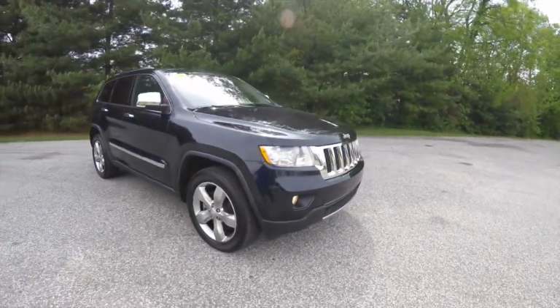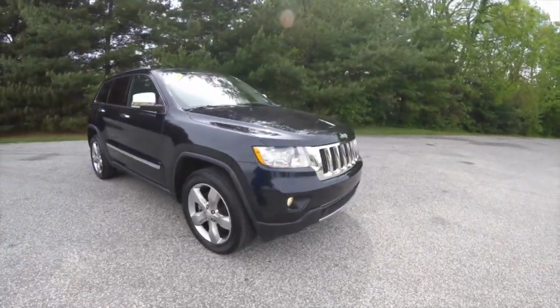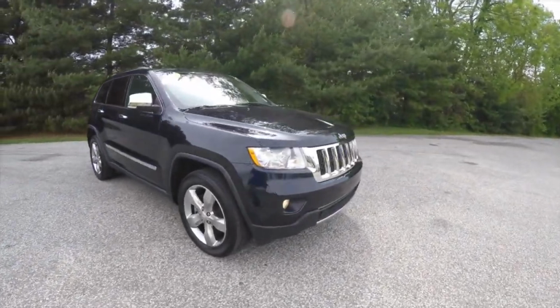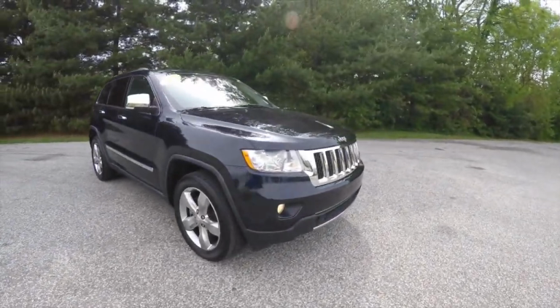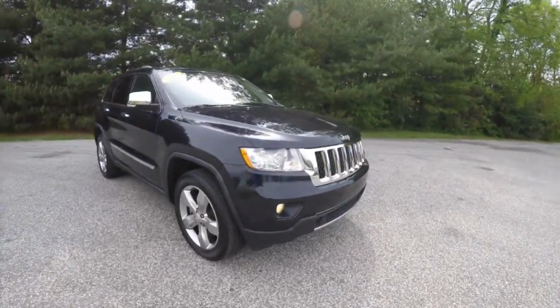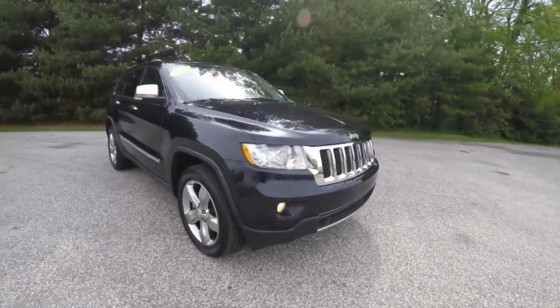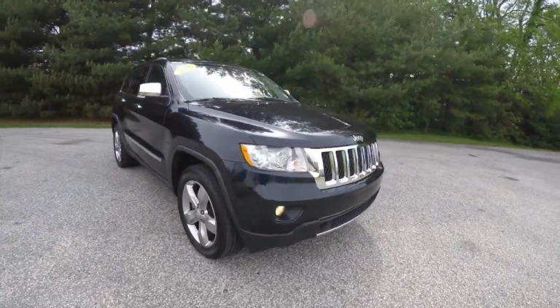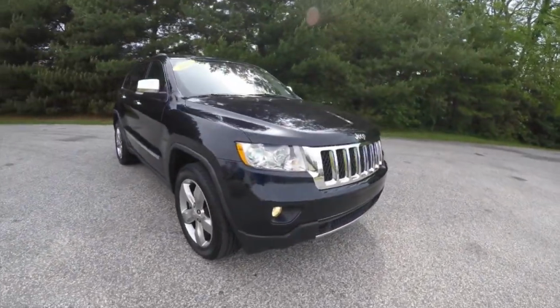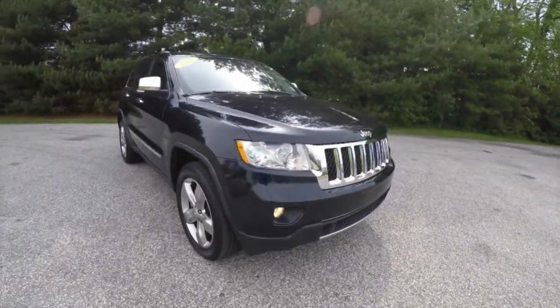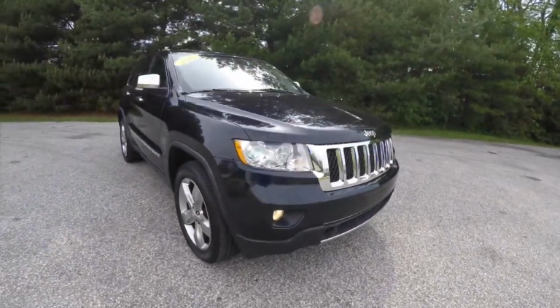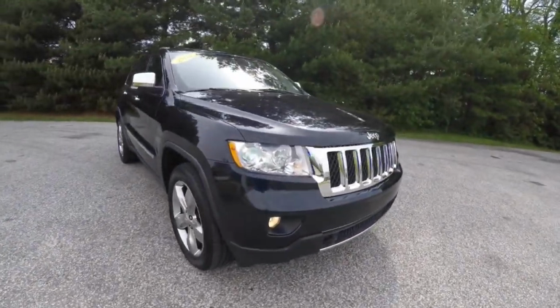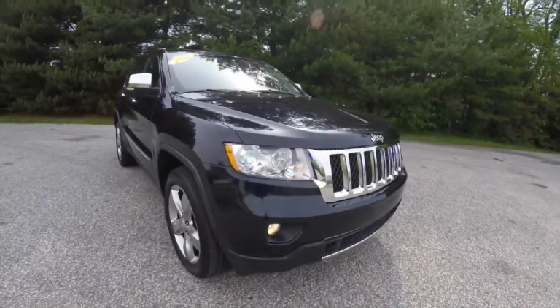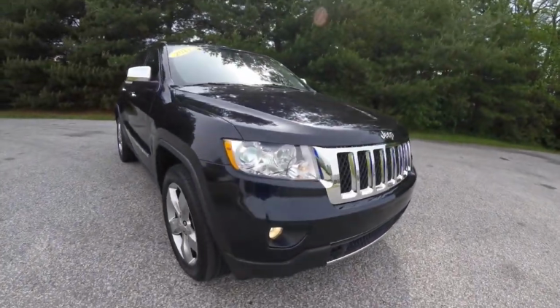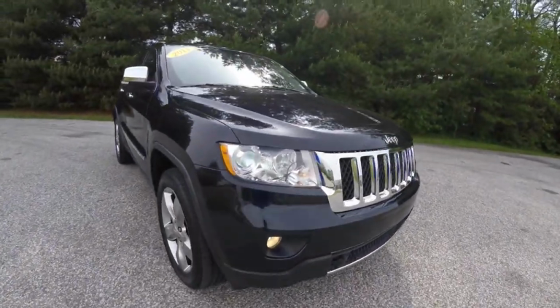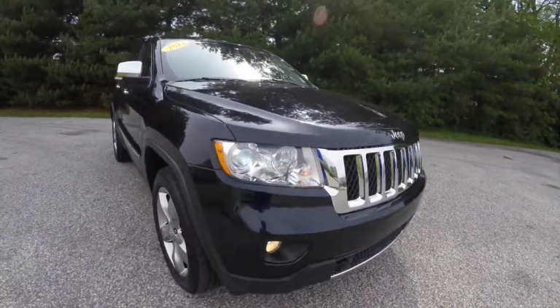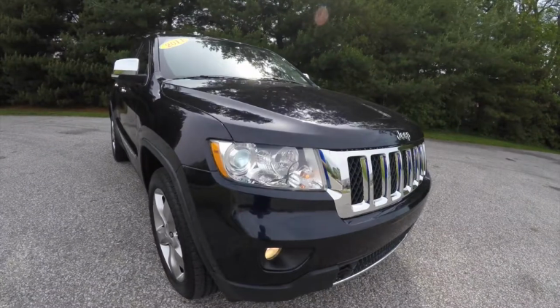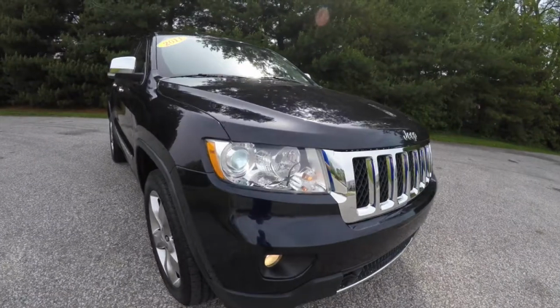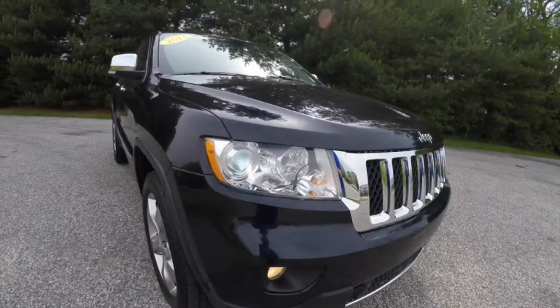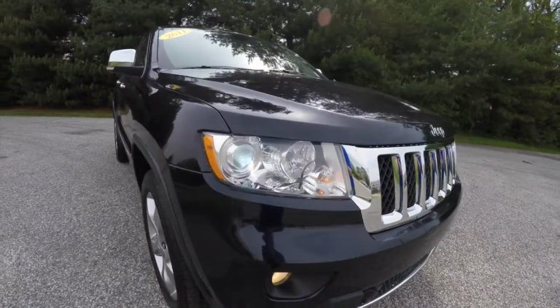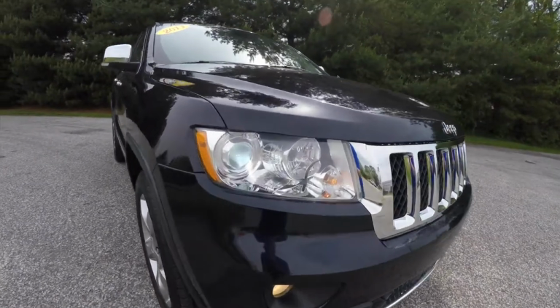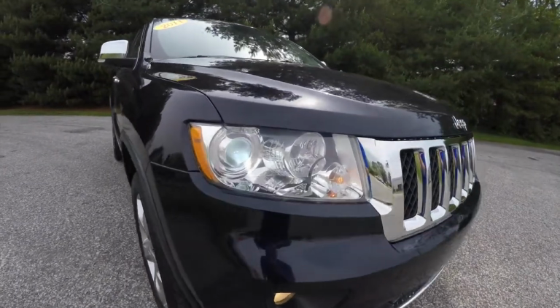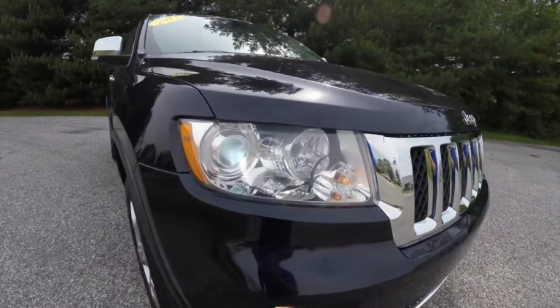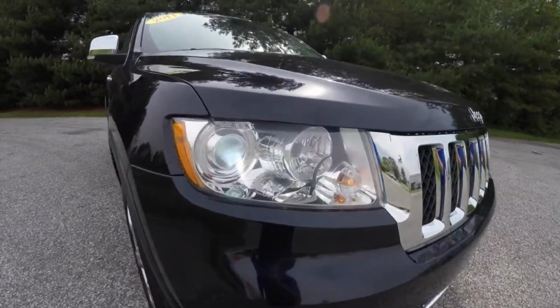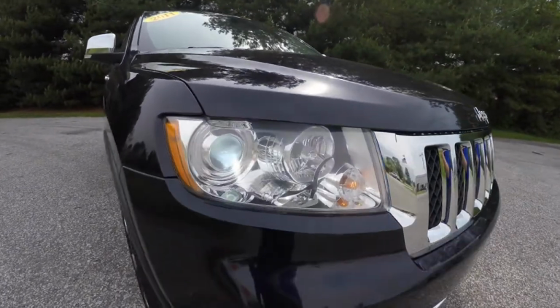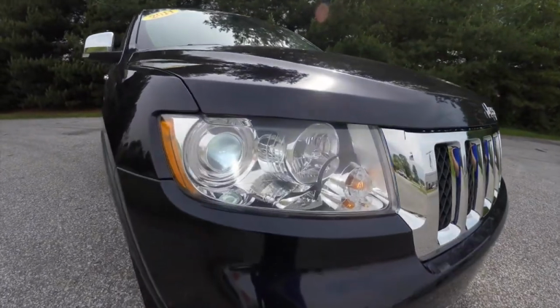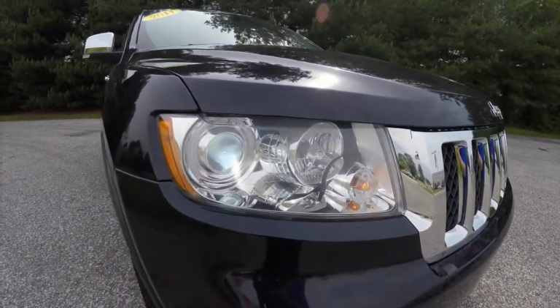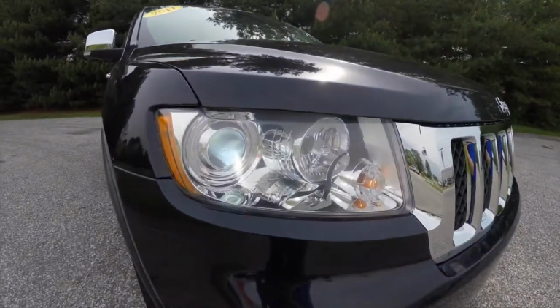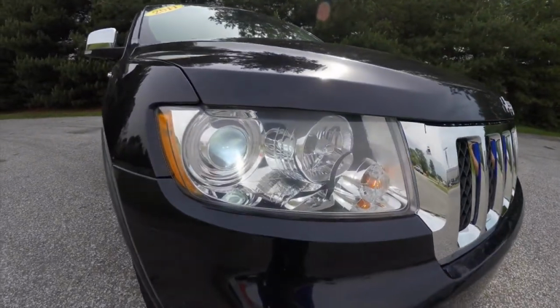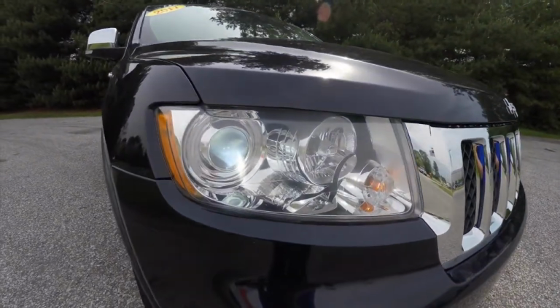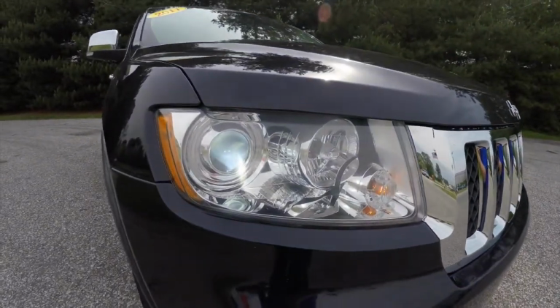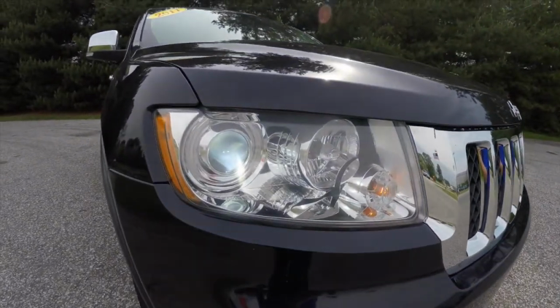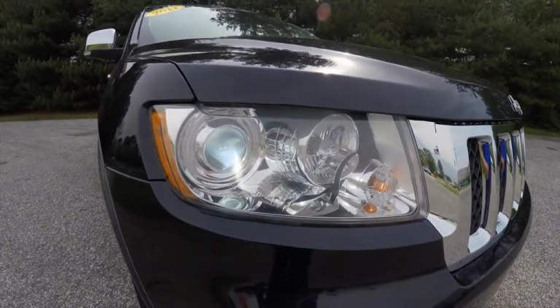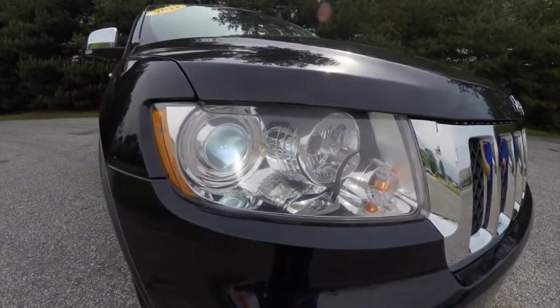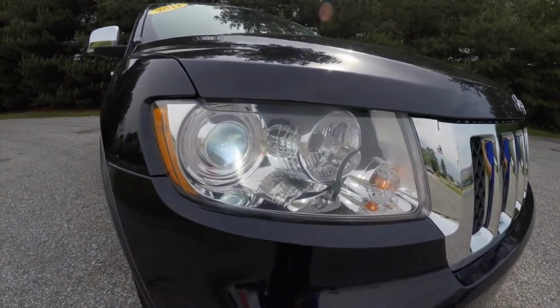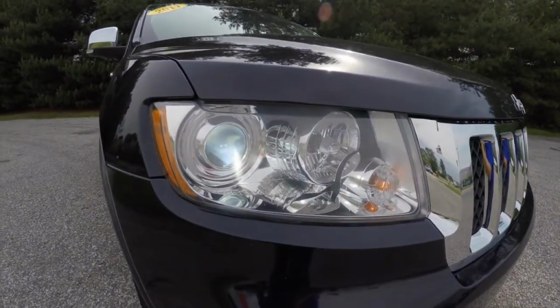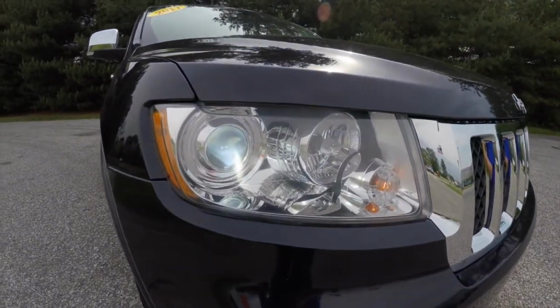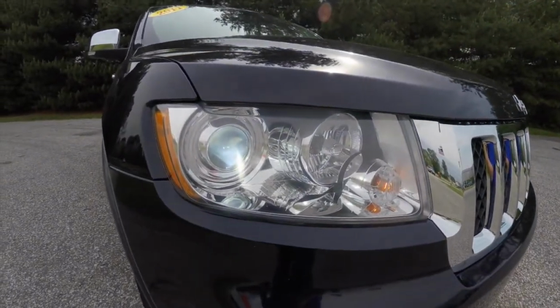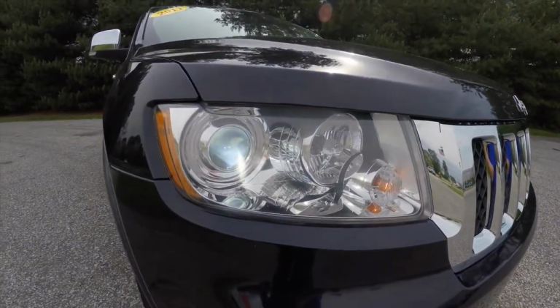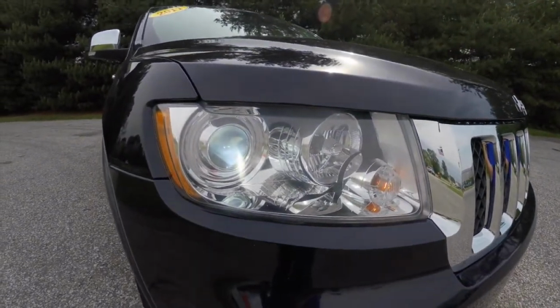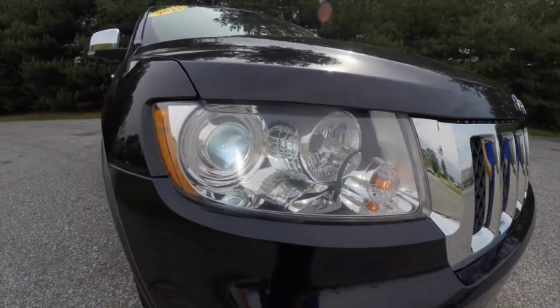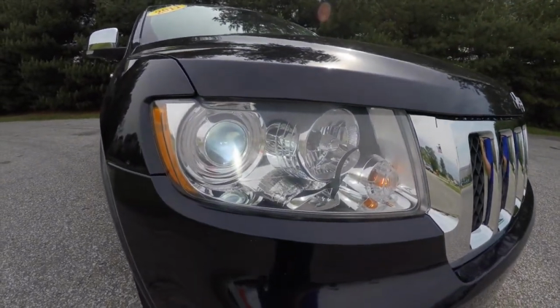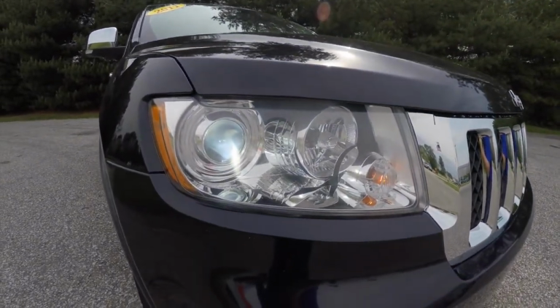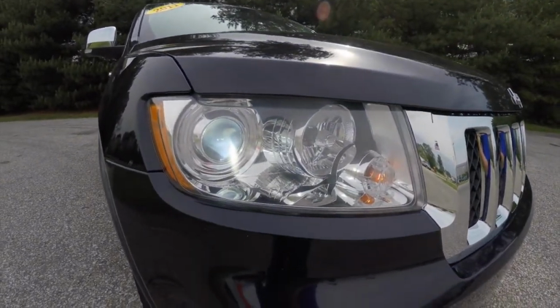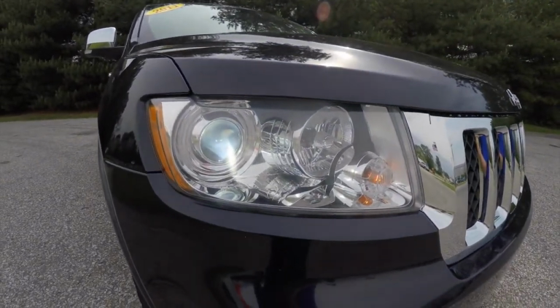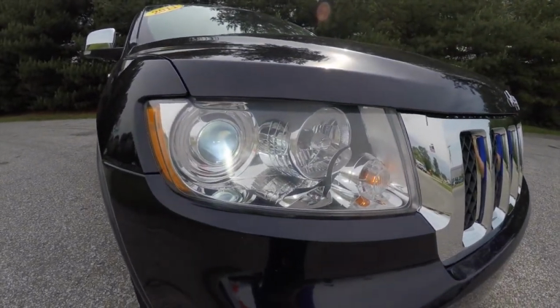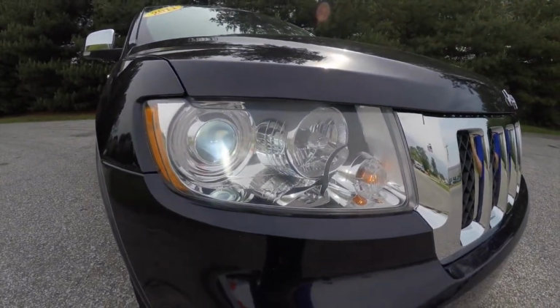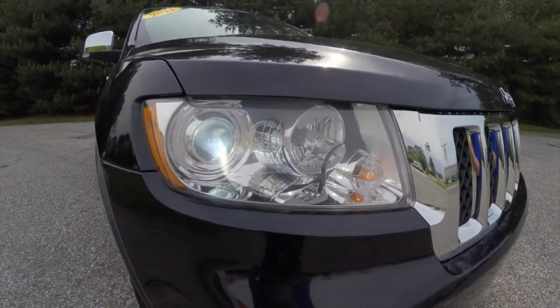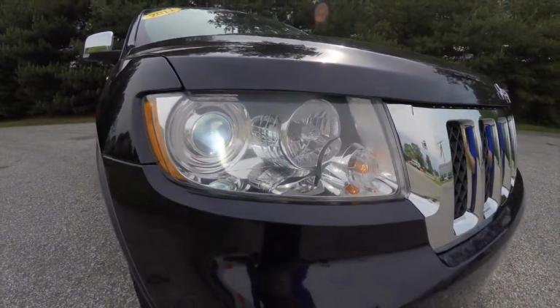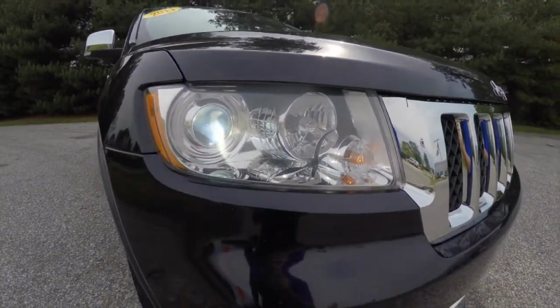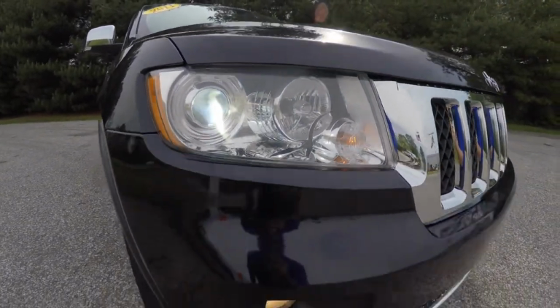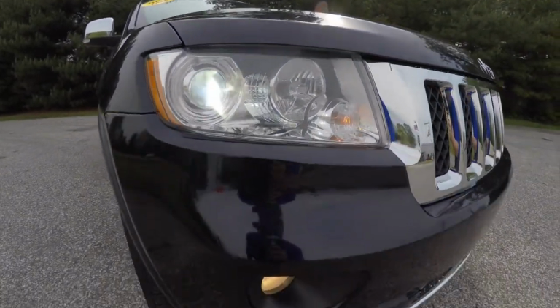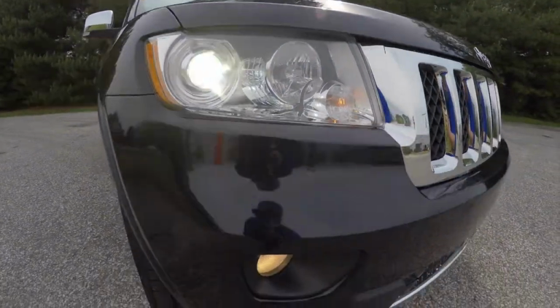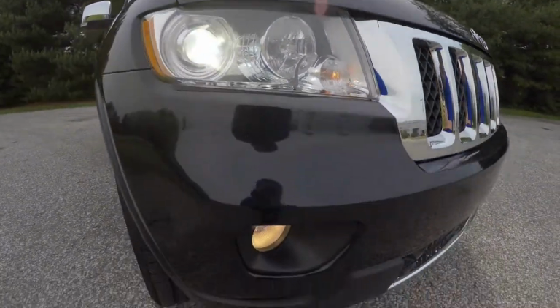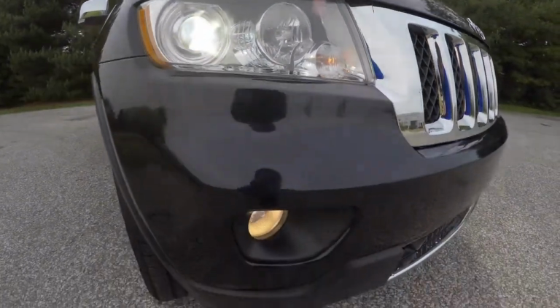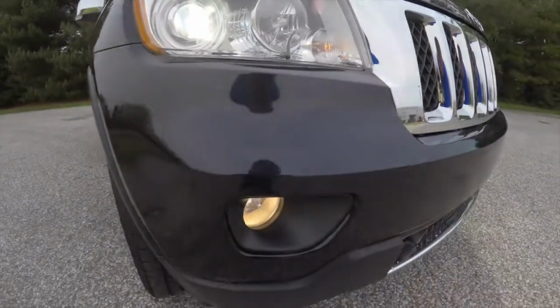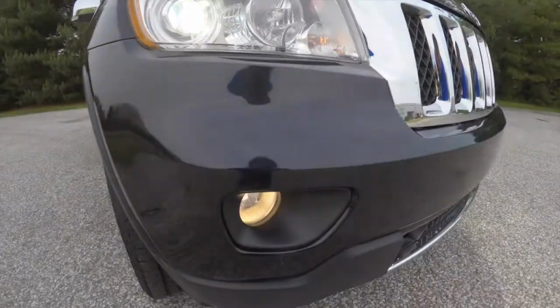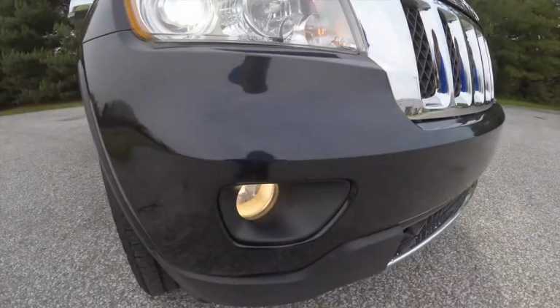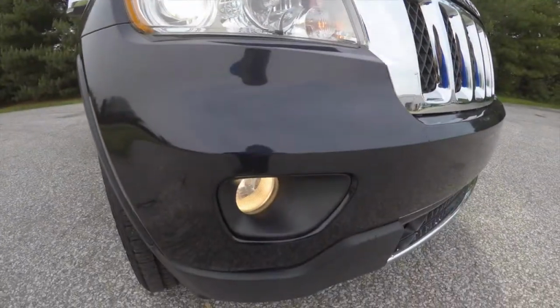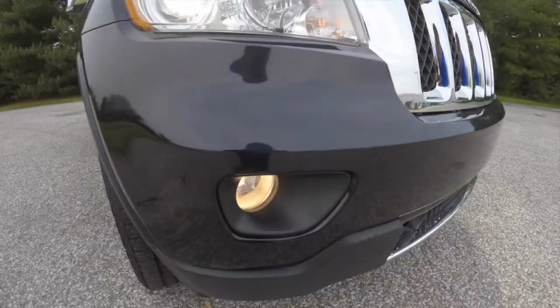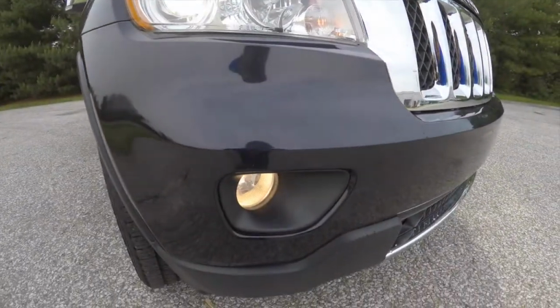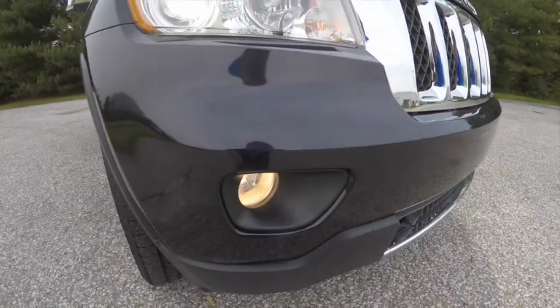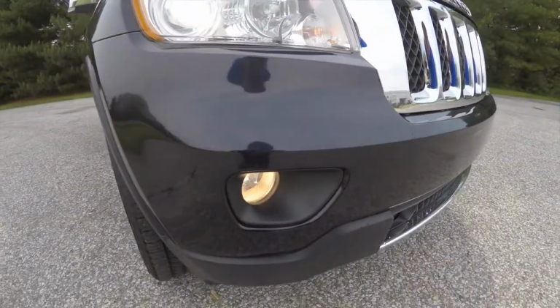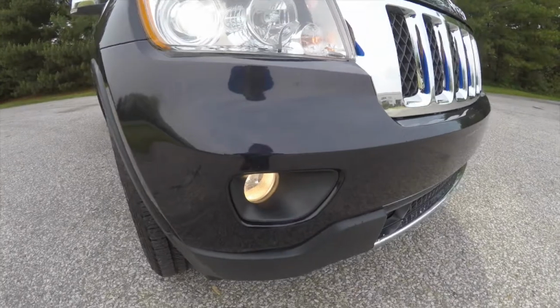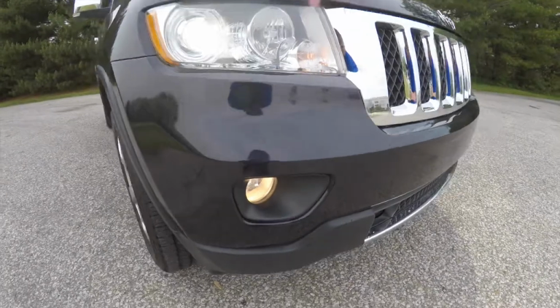Up front, you have dynamic auto-leveling, xenon high-intensity discharge headlamps, and fog lamps.